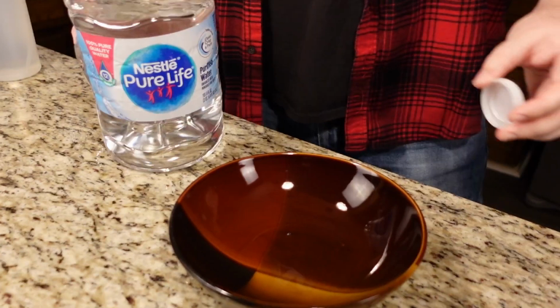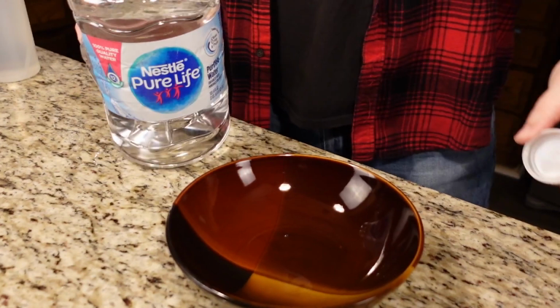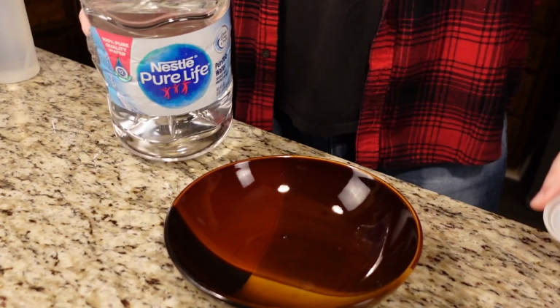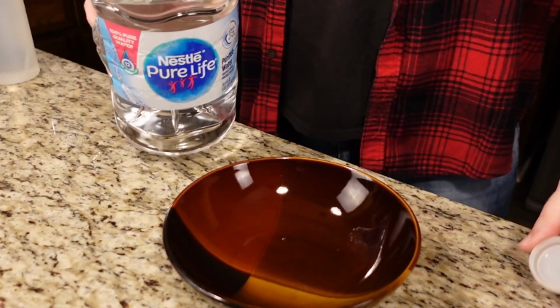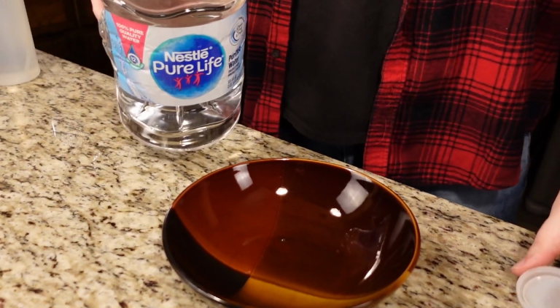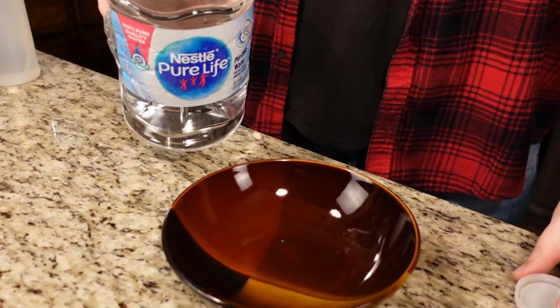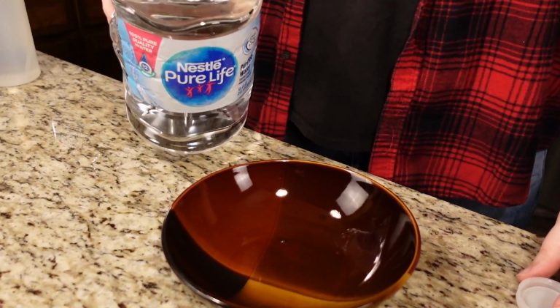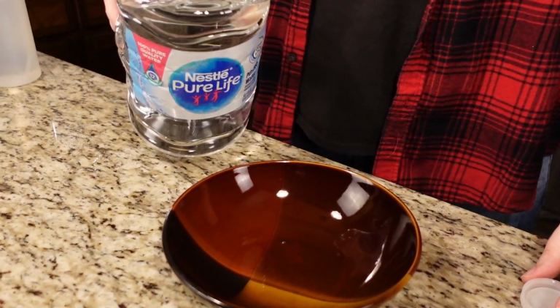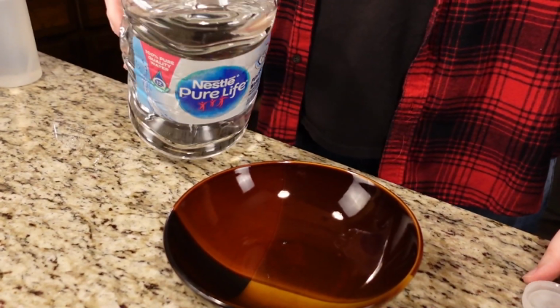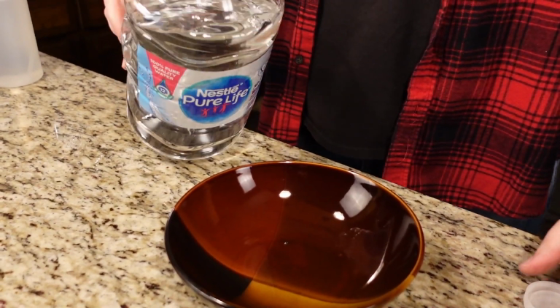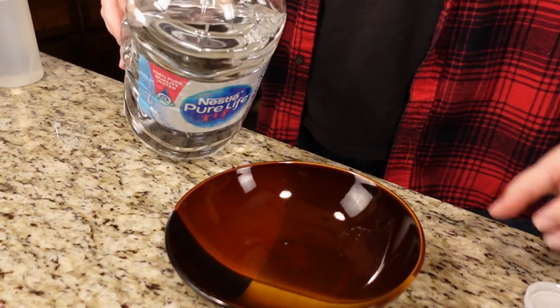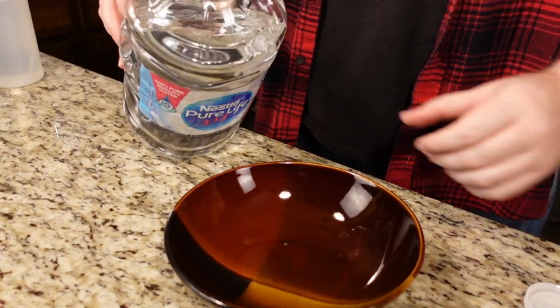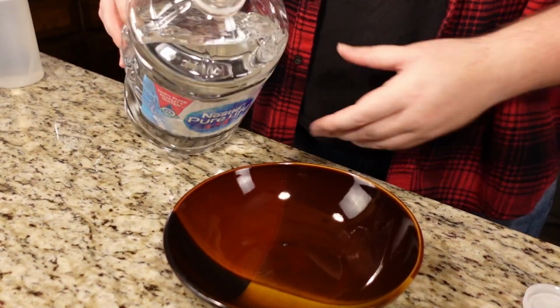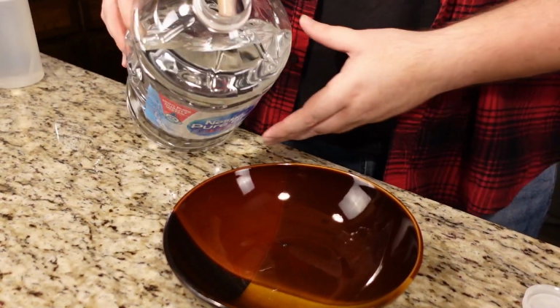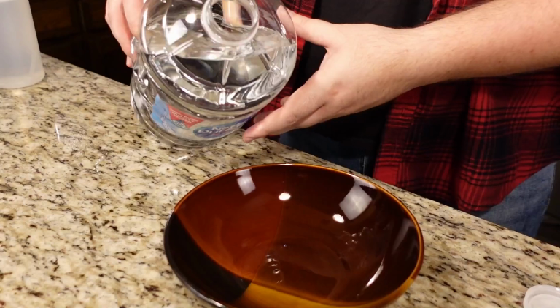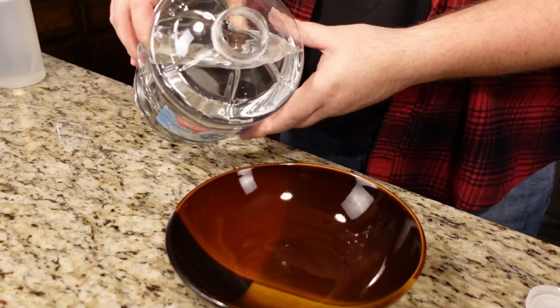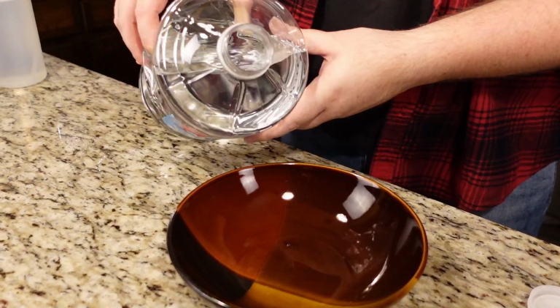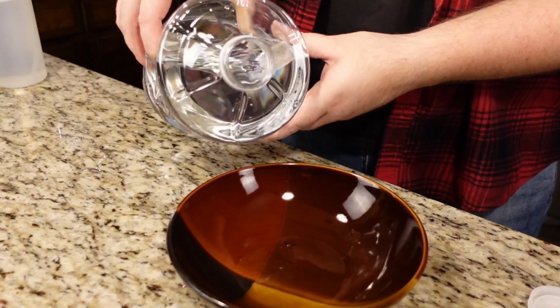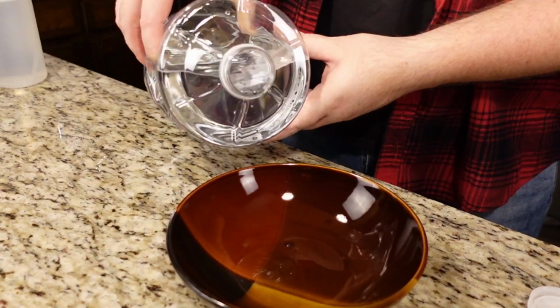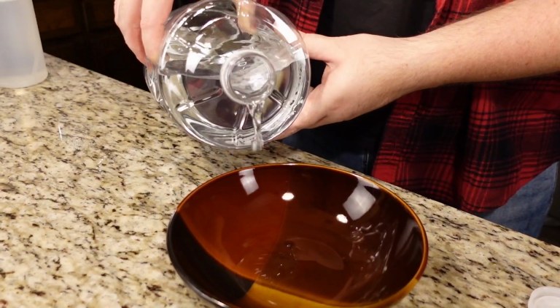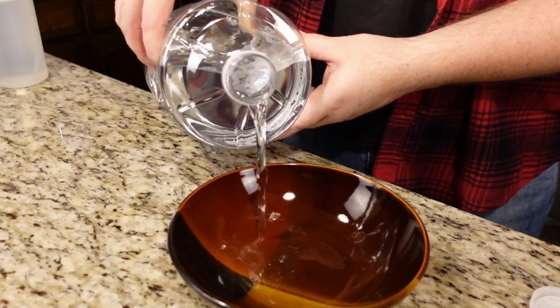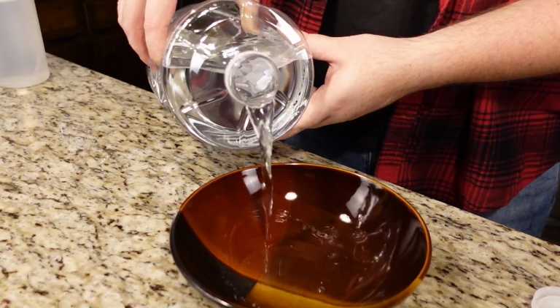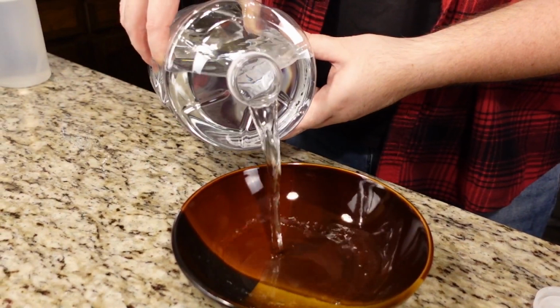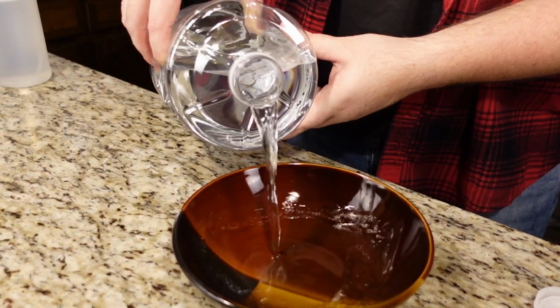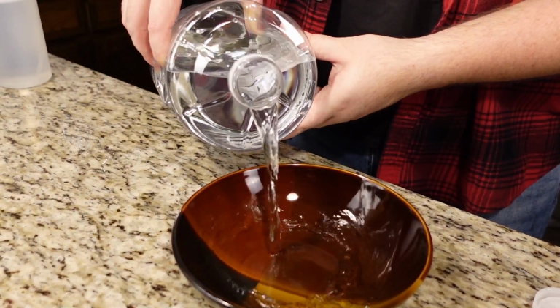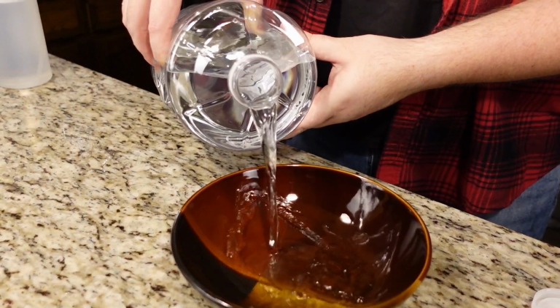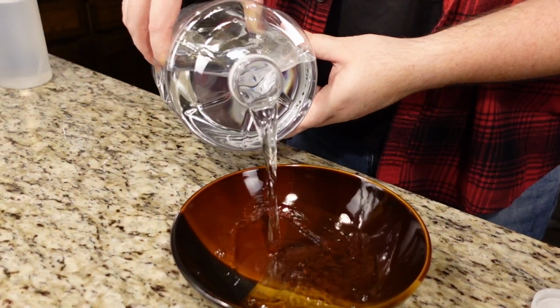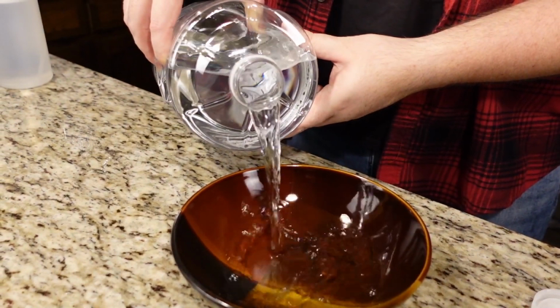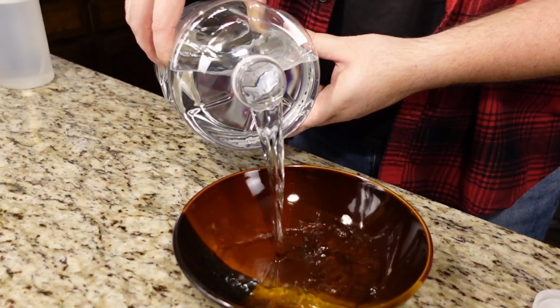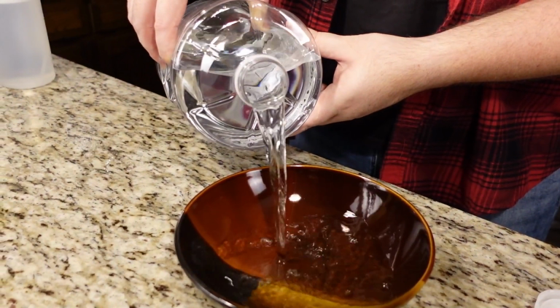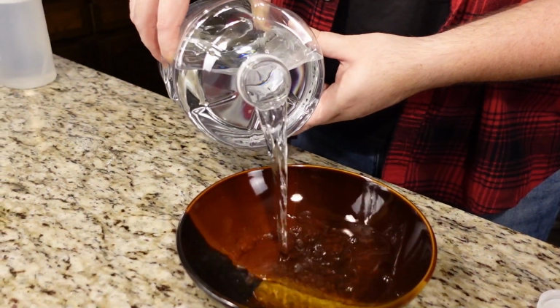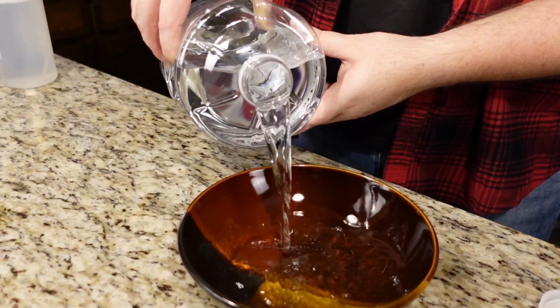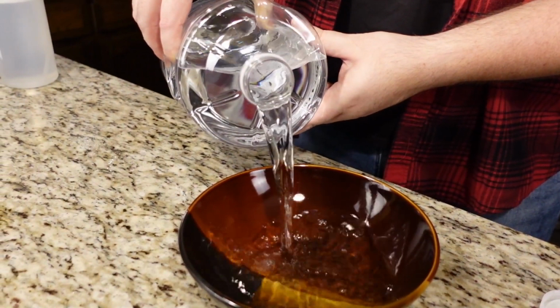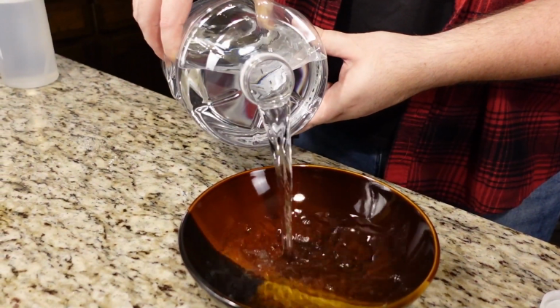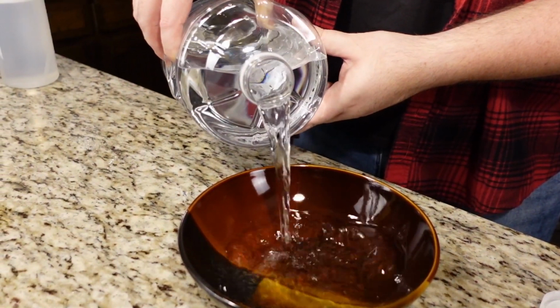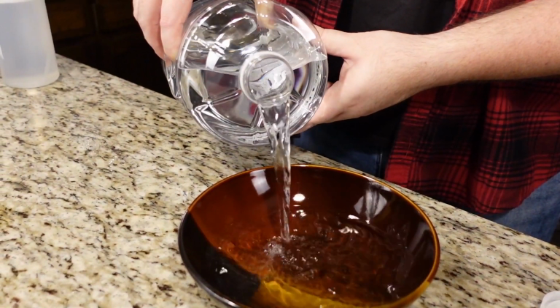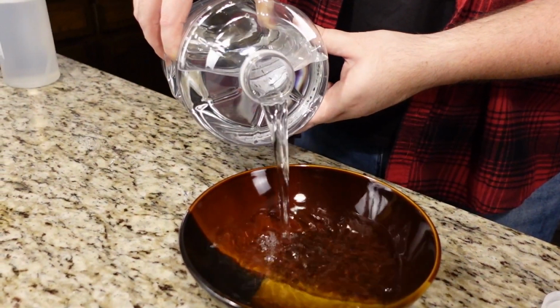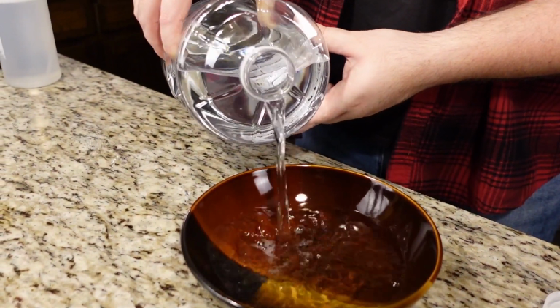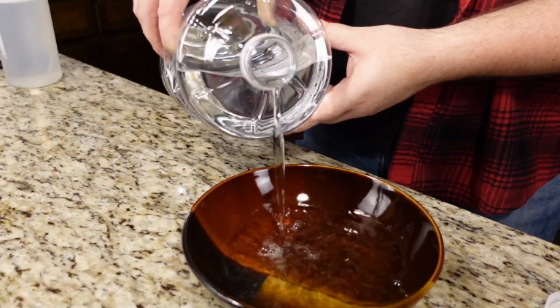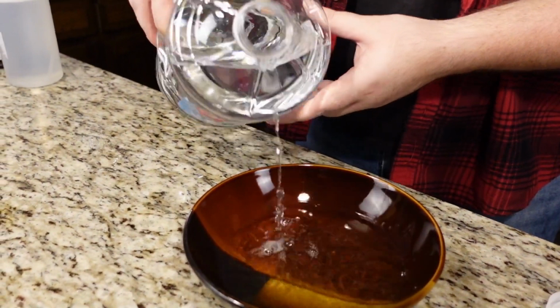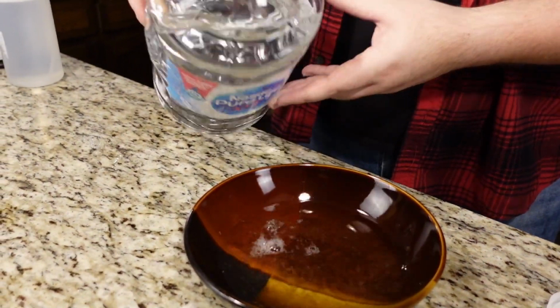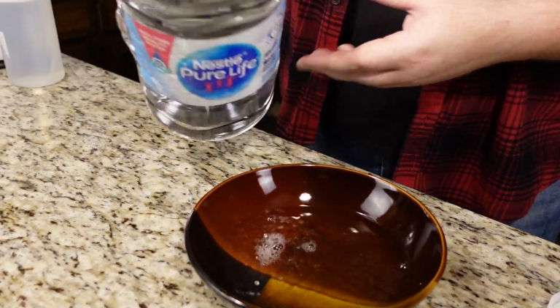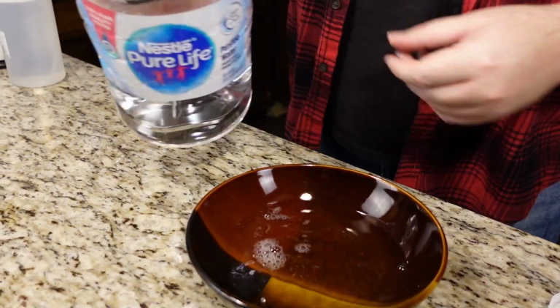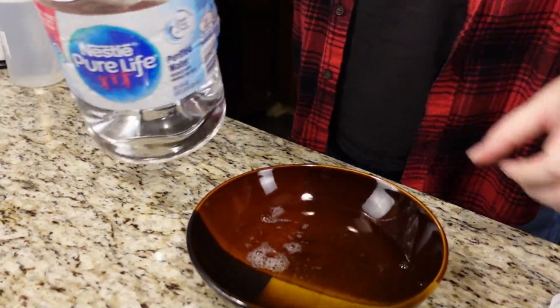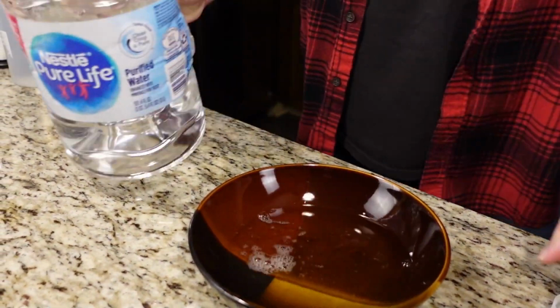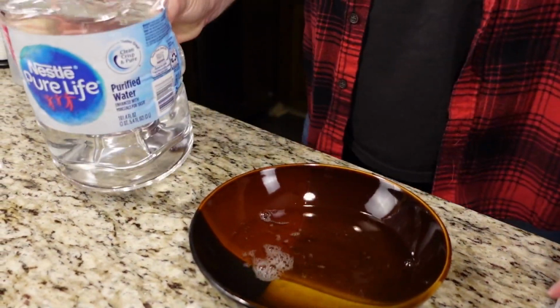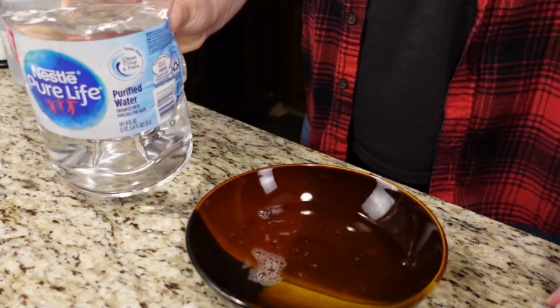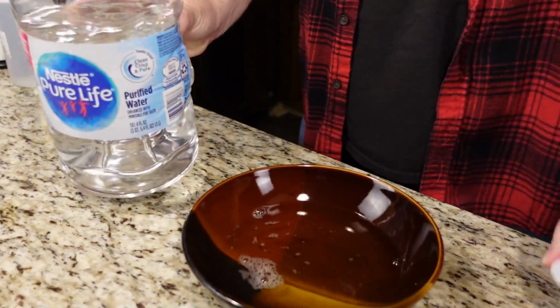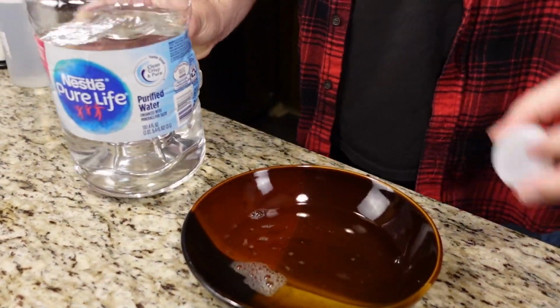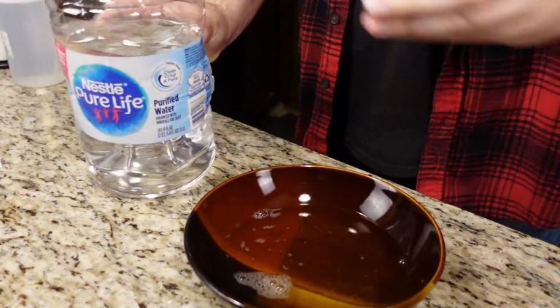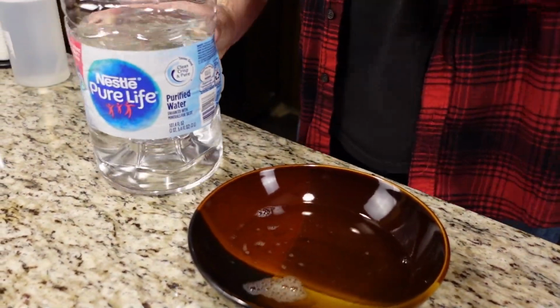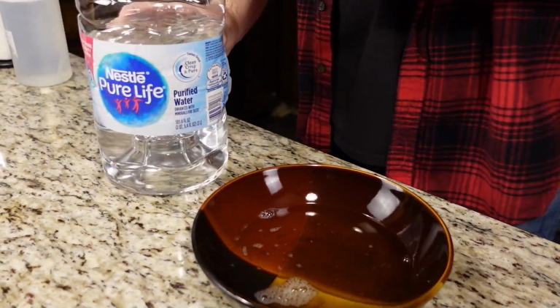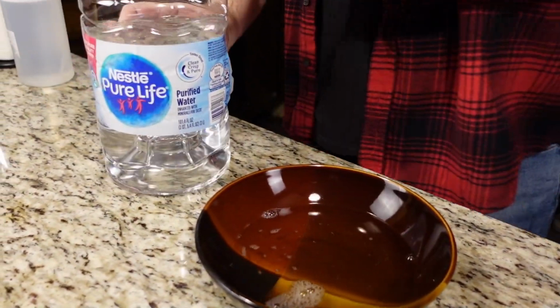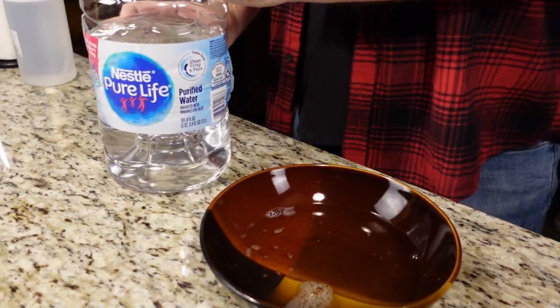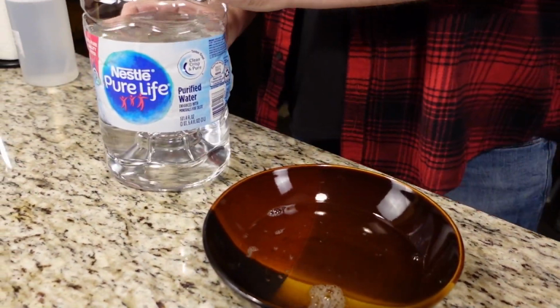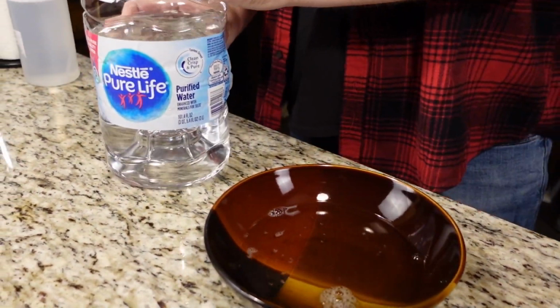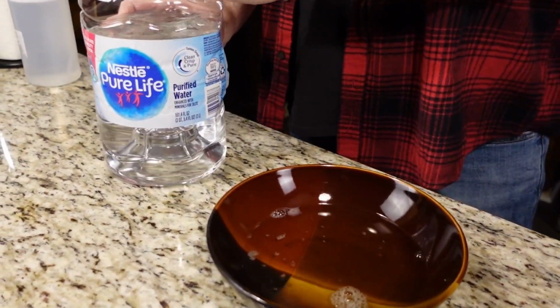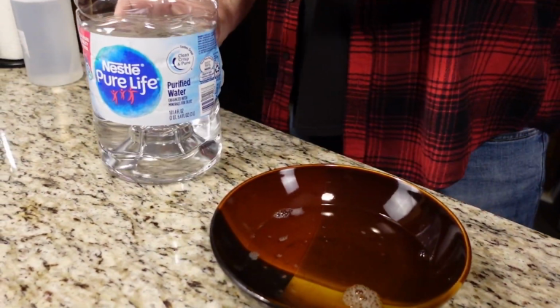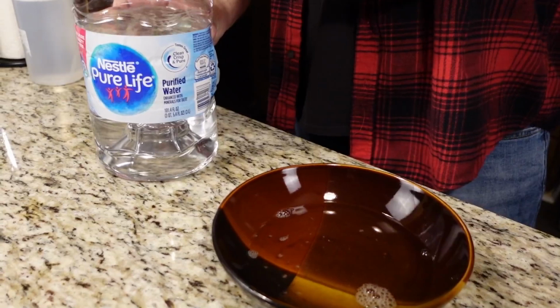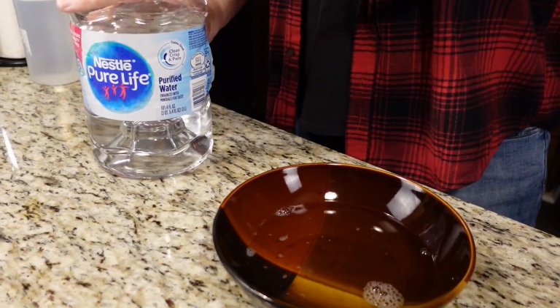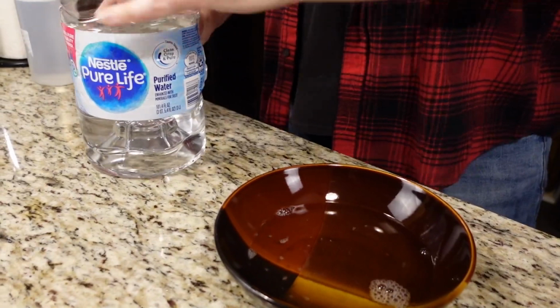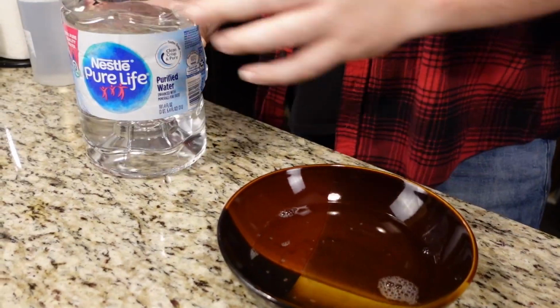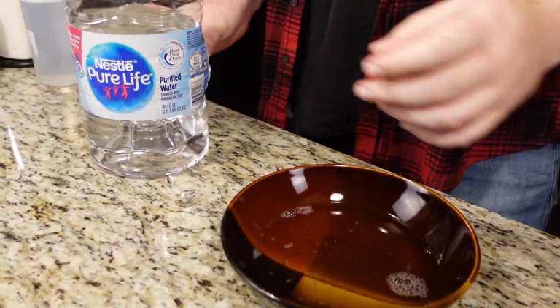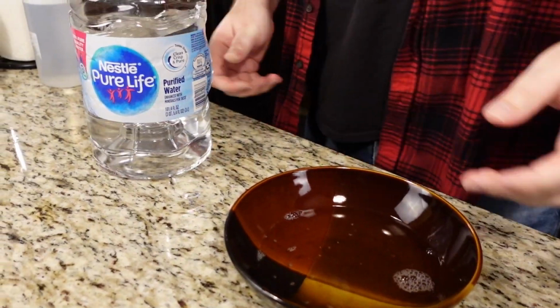Now before we pour our juice into the carboy, we're going to reserve one cup of water off to the side and get it warm in our microwave. That way our GoFerm will dissolve easier.